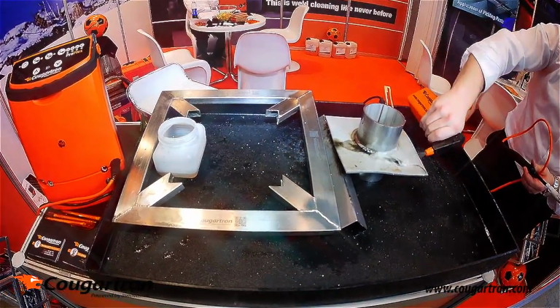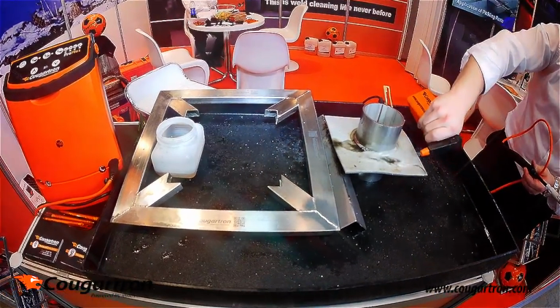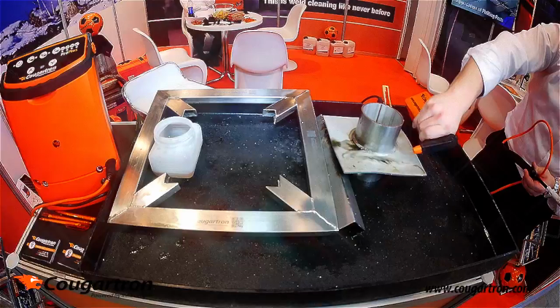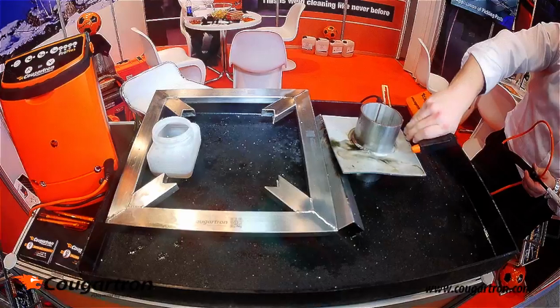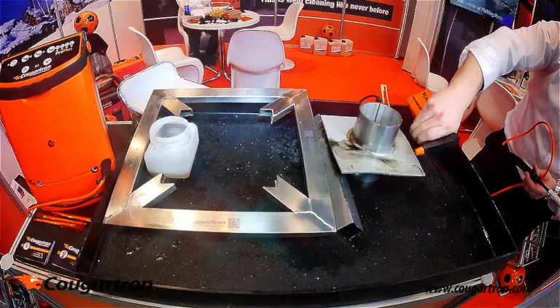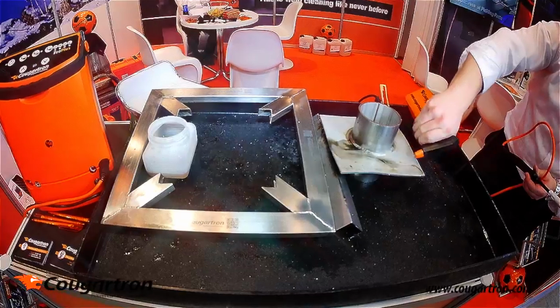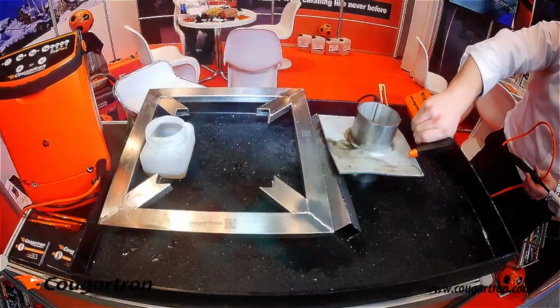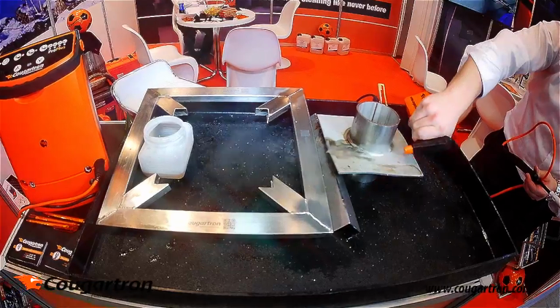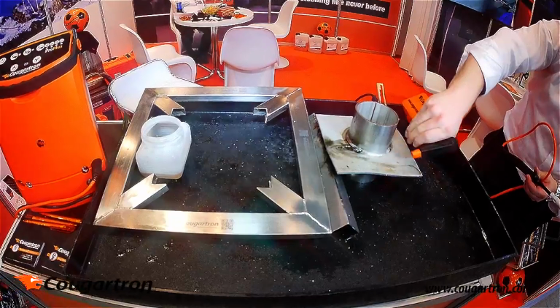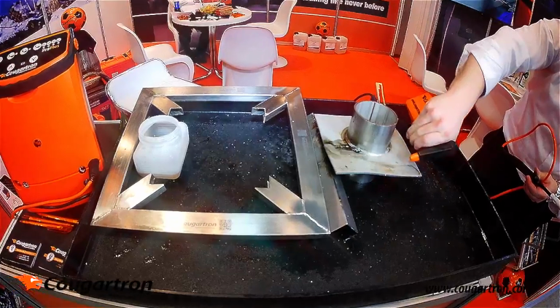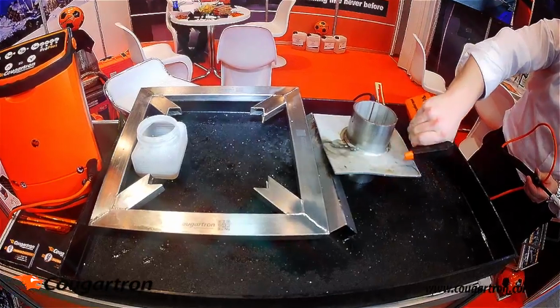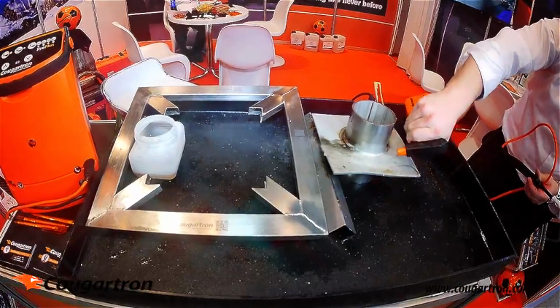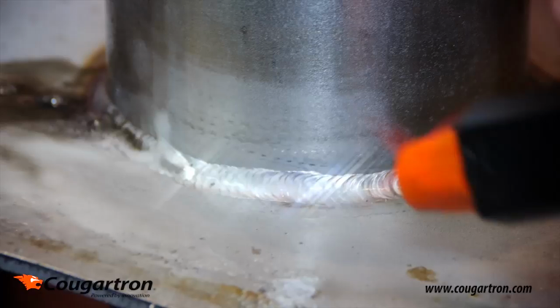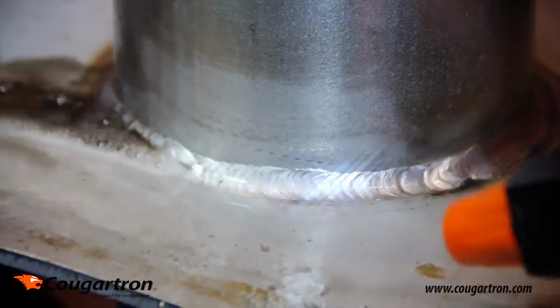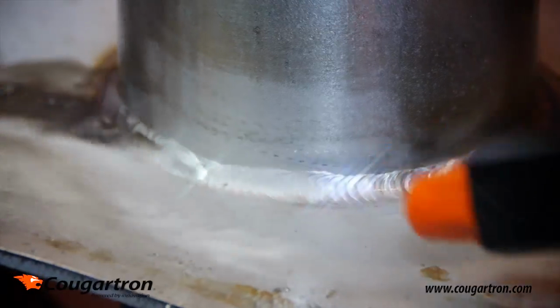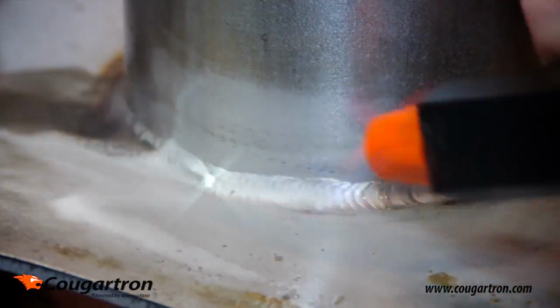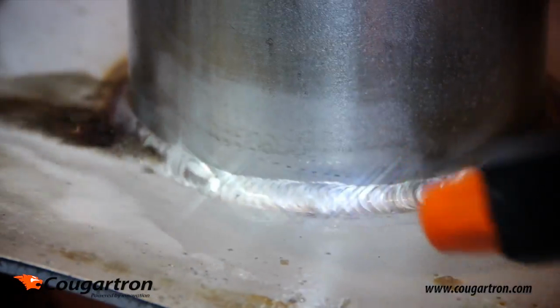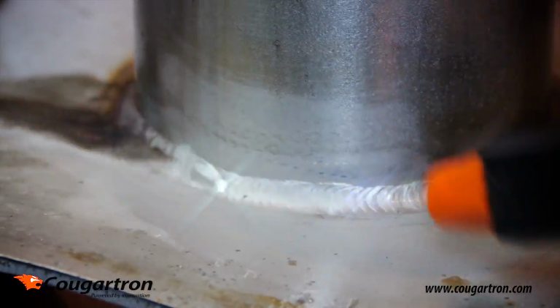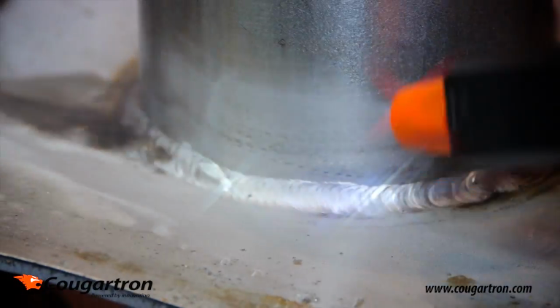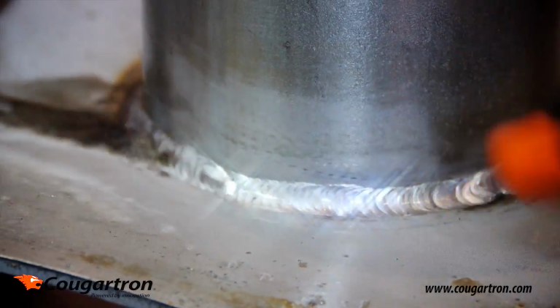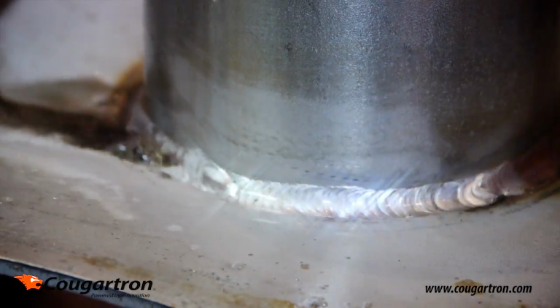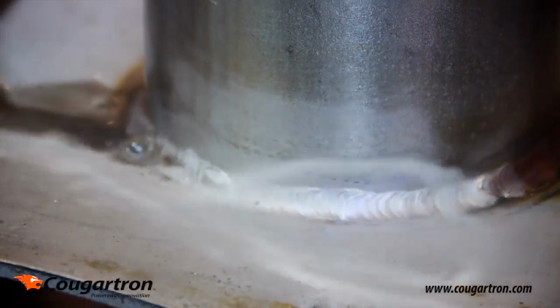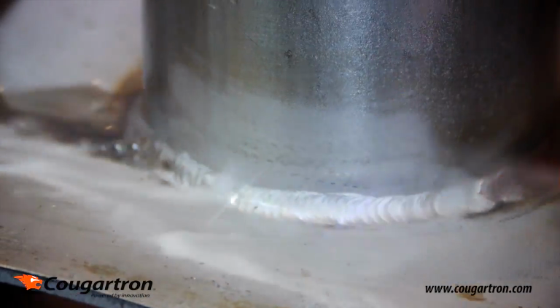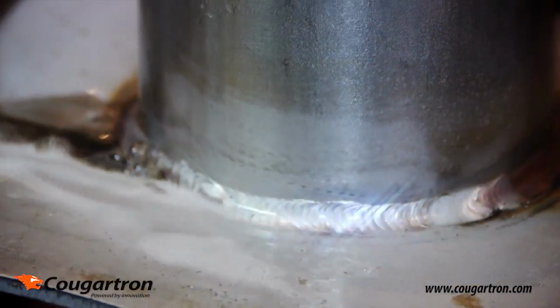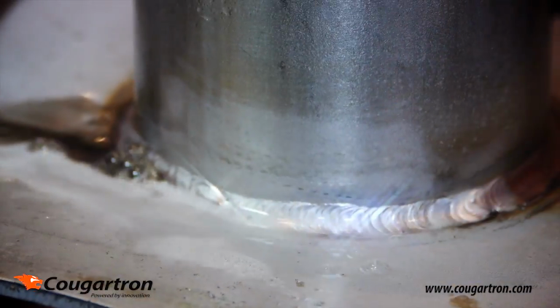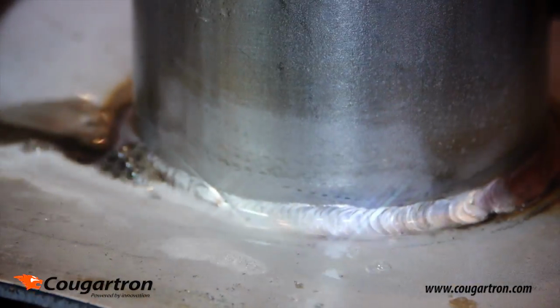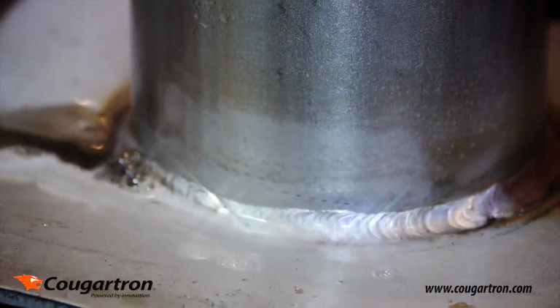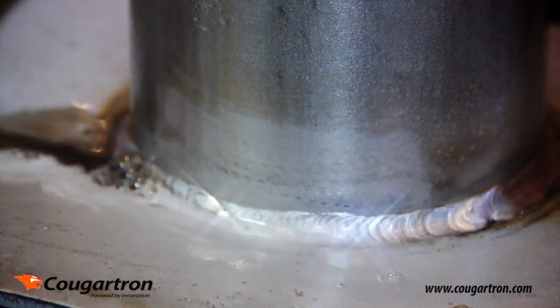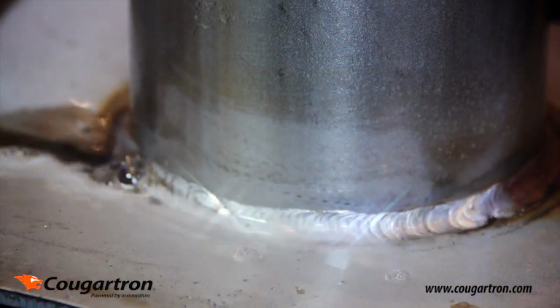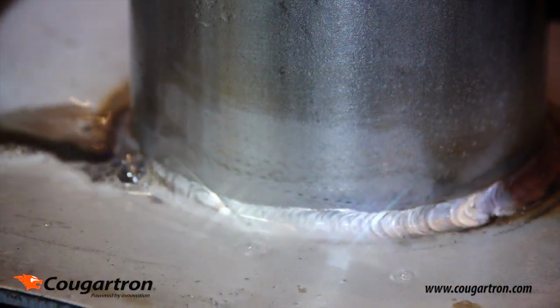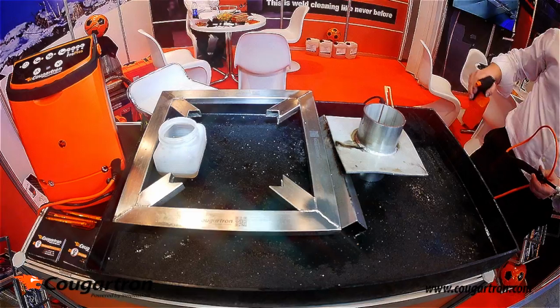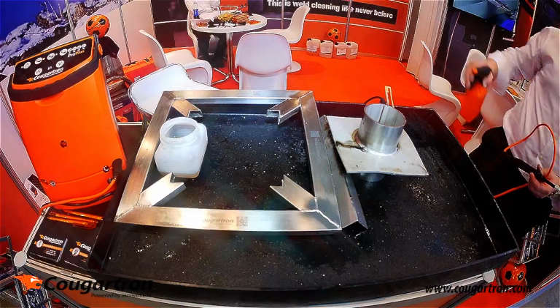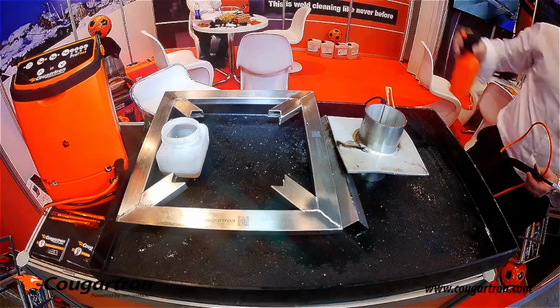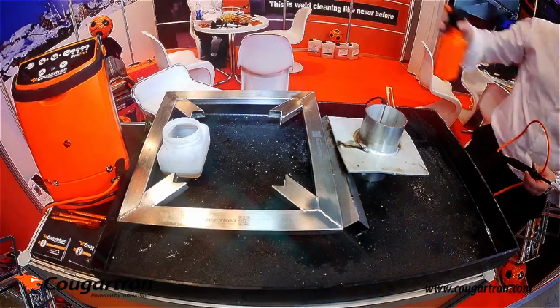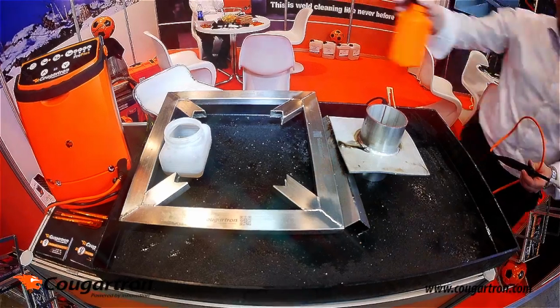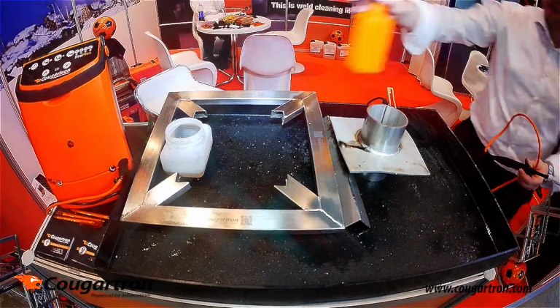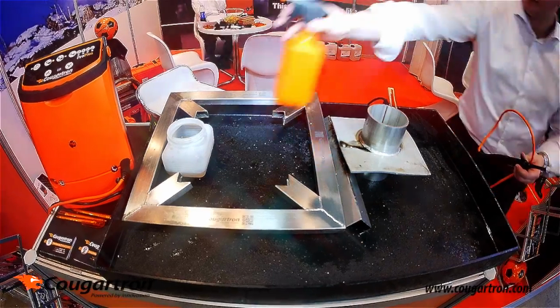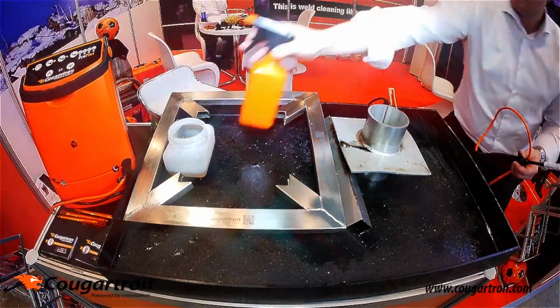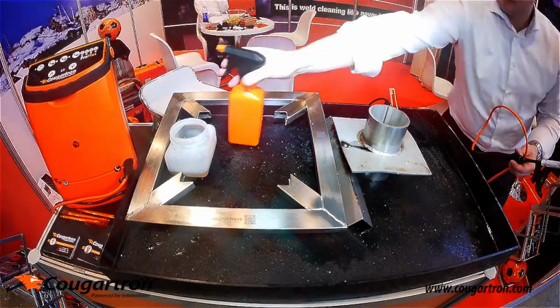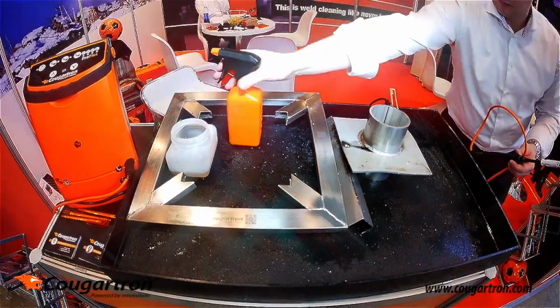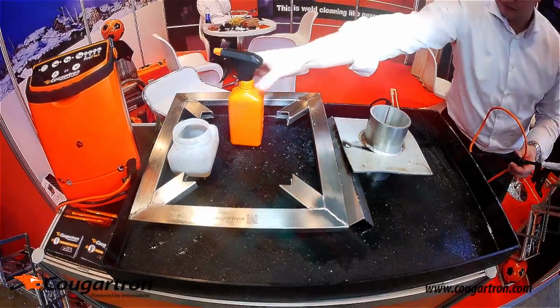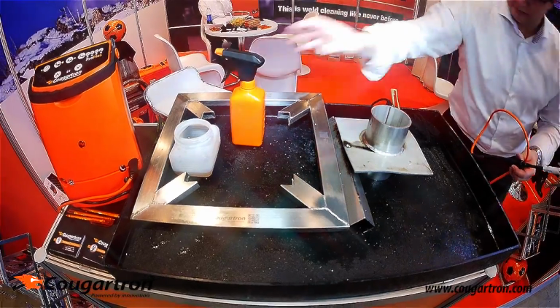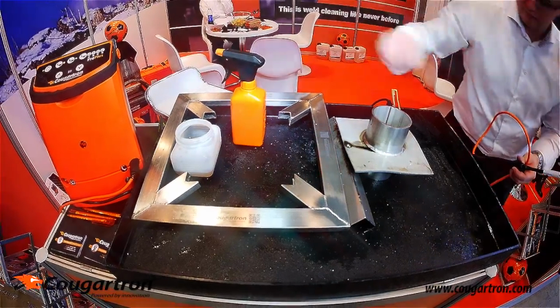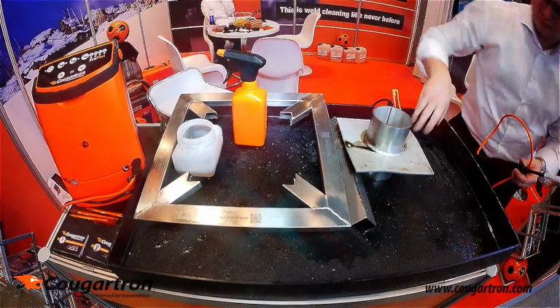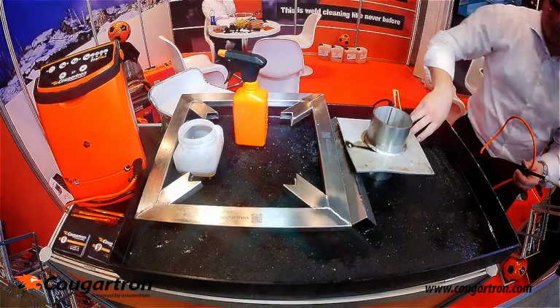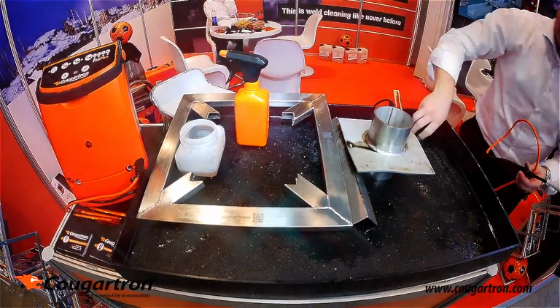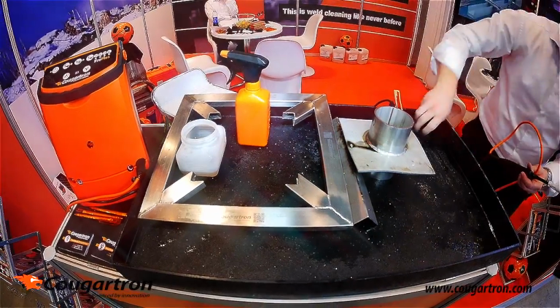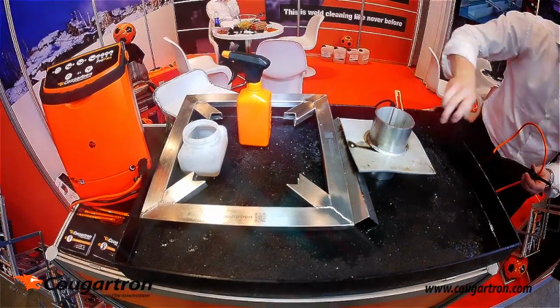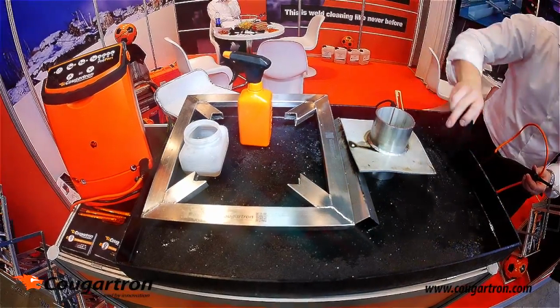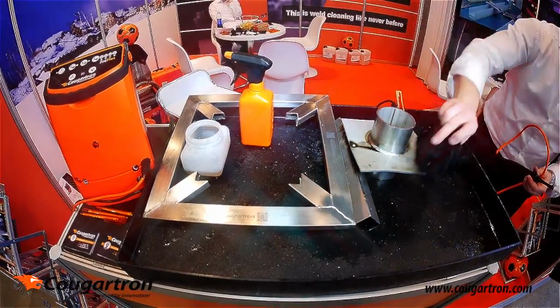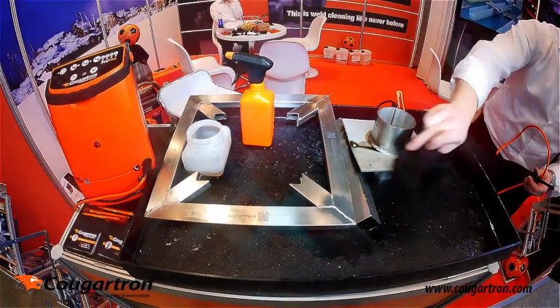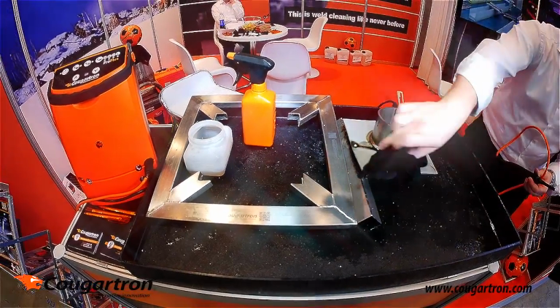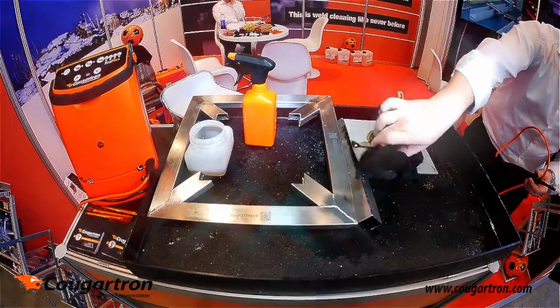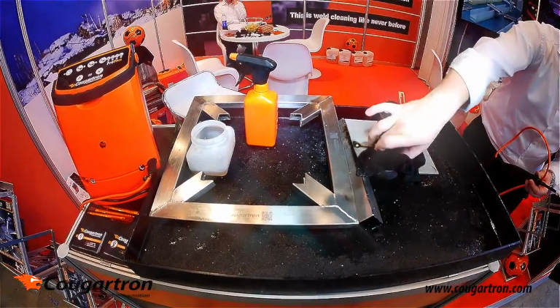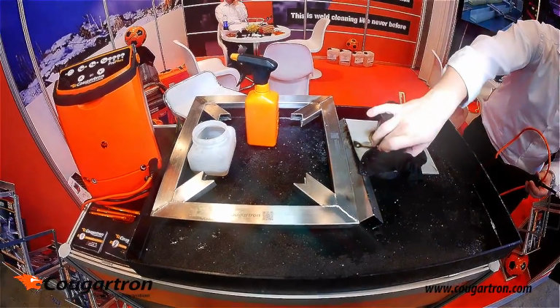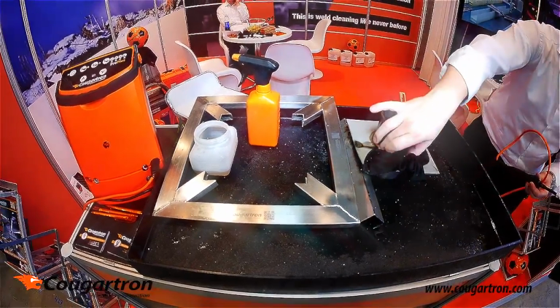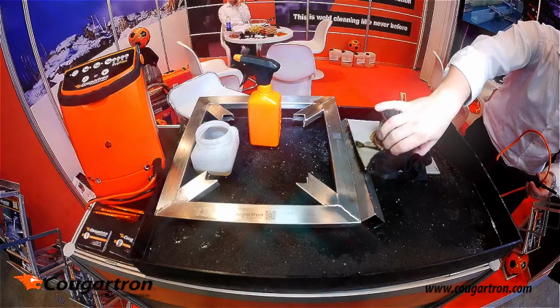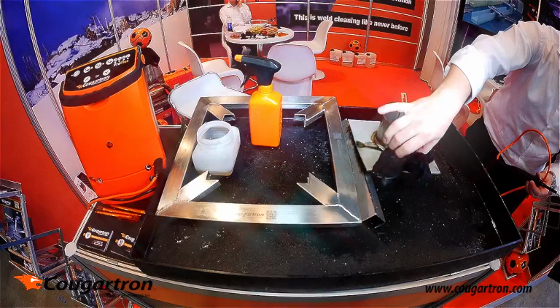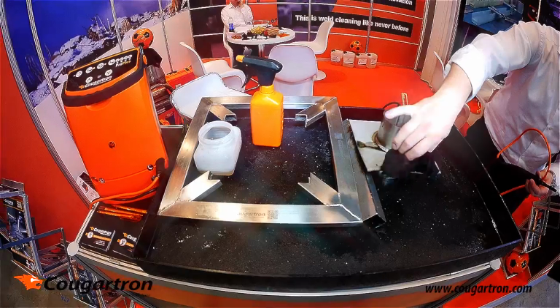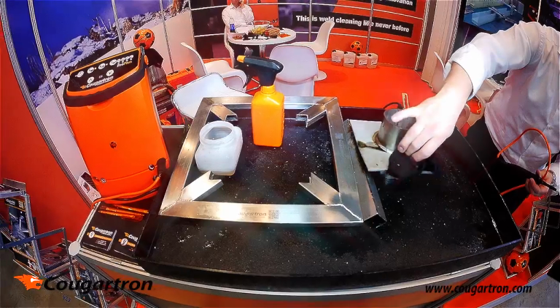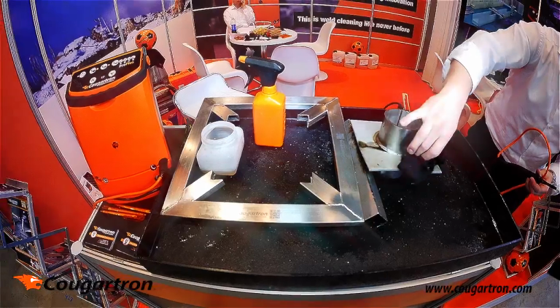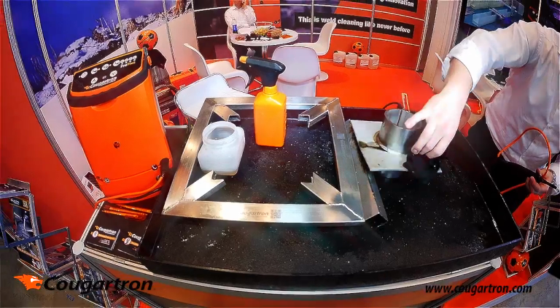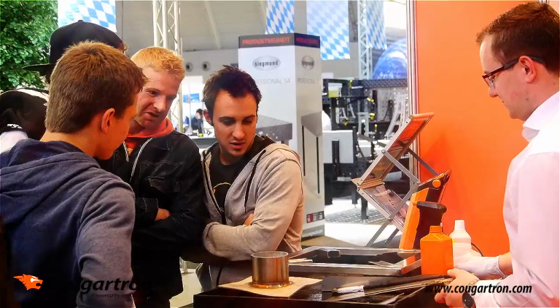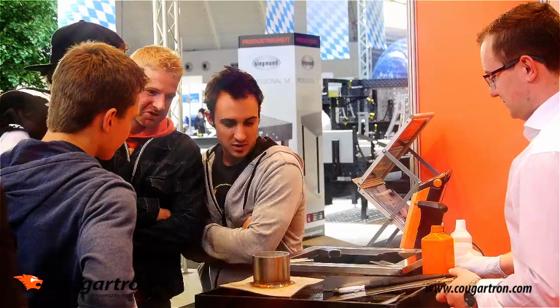Kugatron ProPlus — breakthrough technology for cleaning, polishing and etching stainless welds and surfaces.